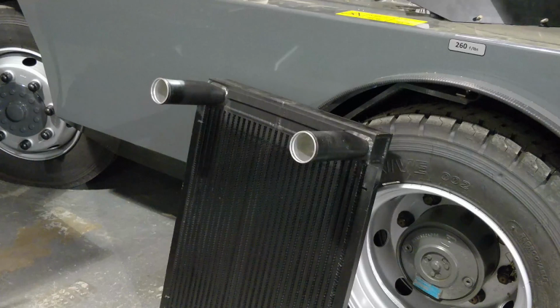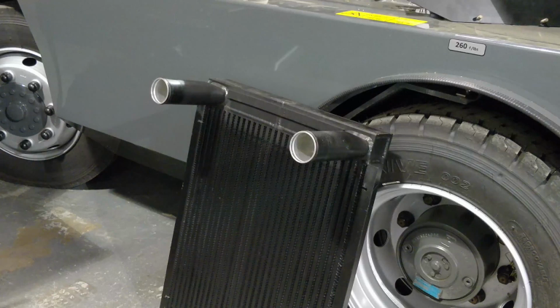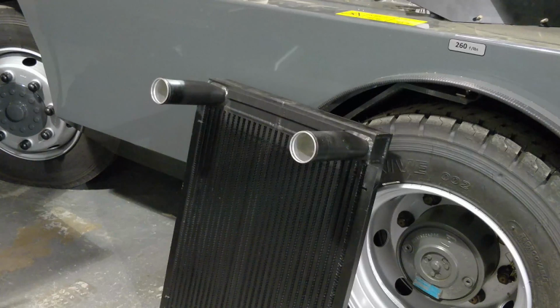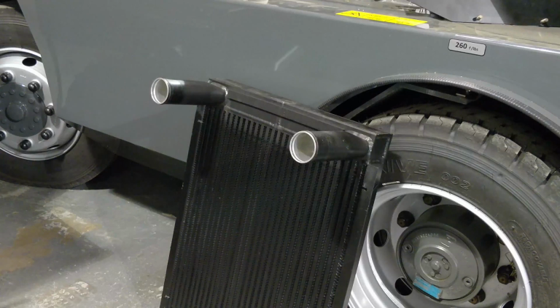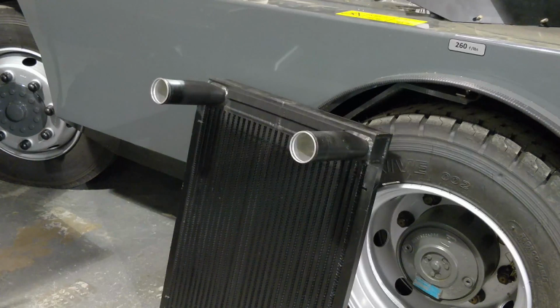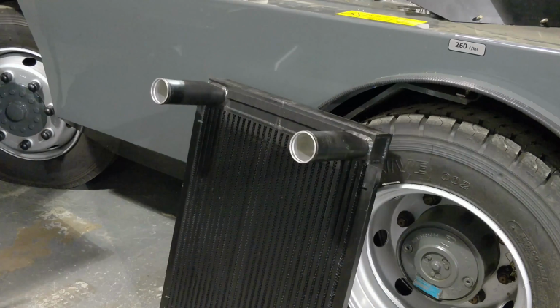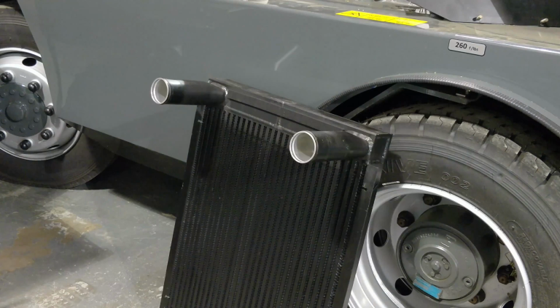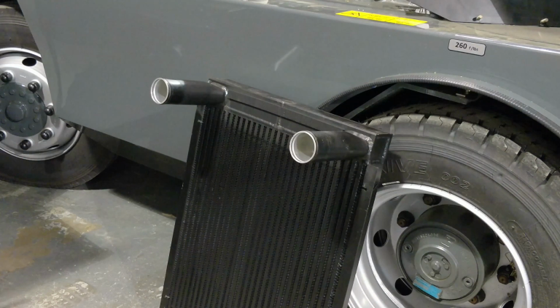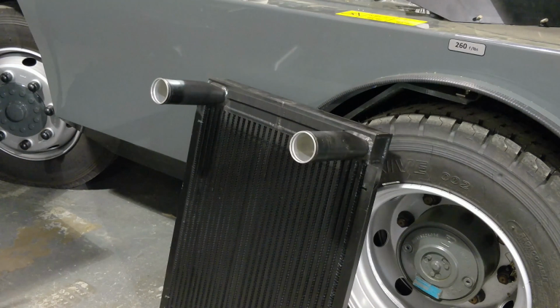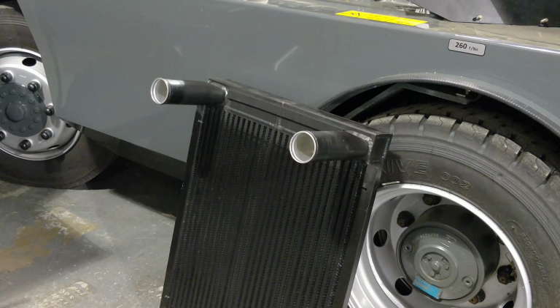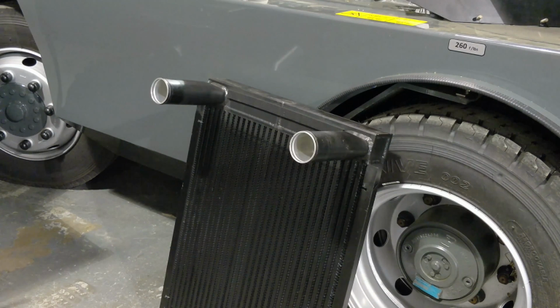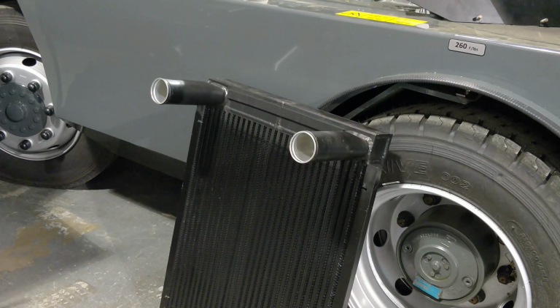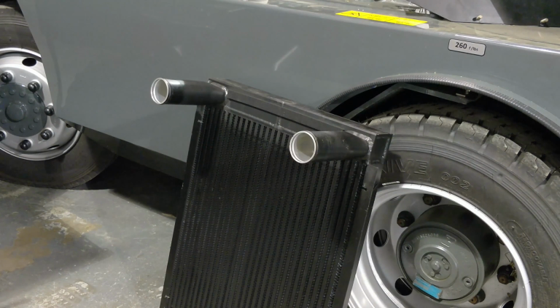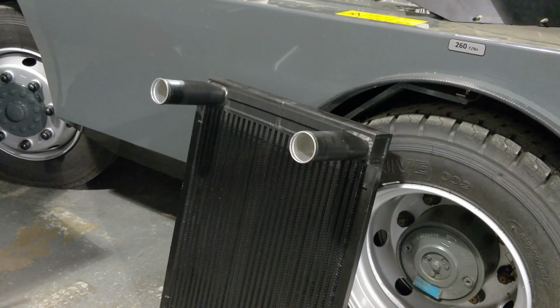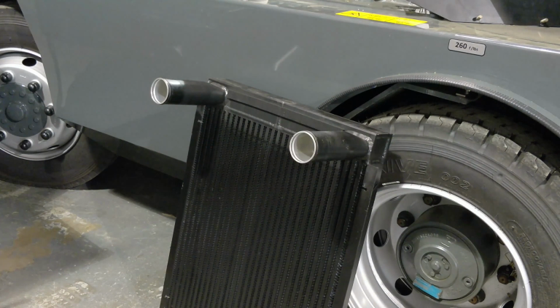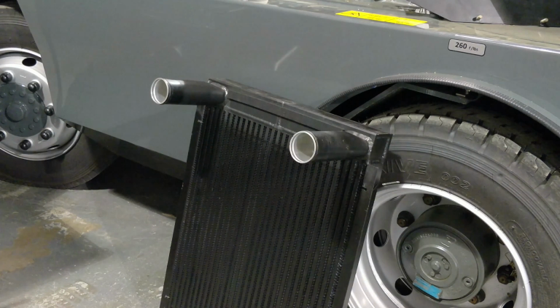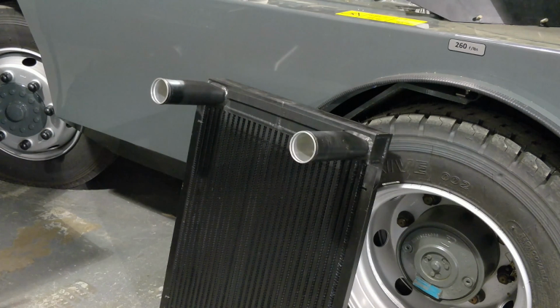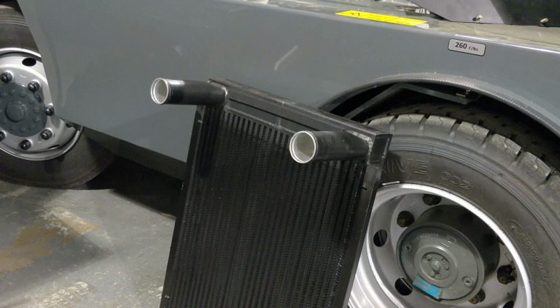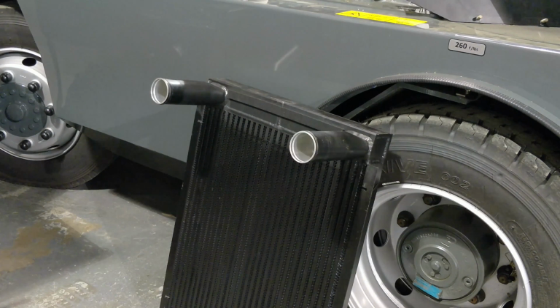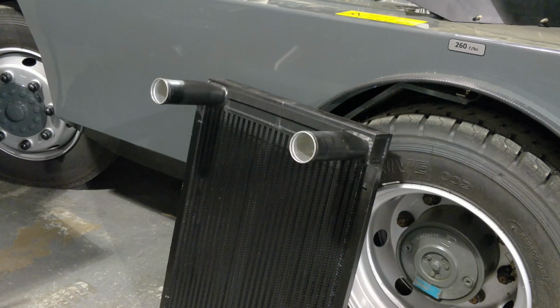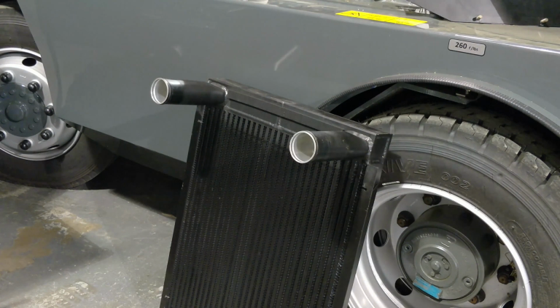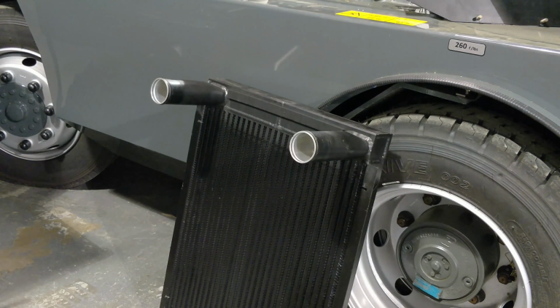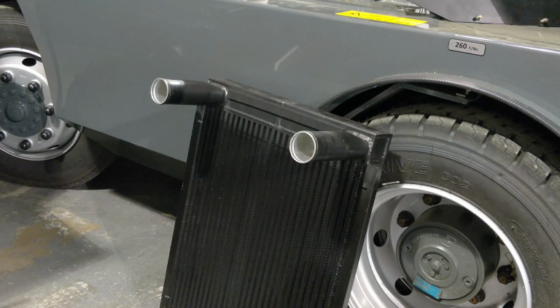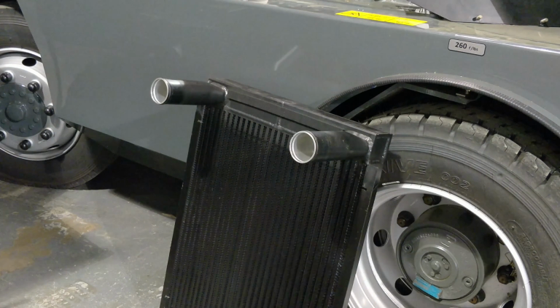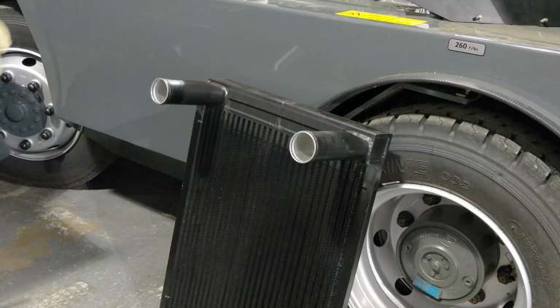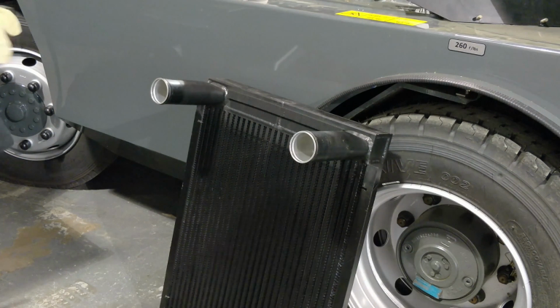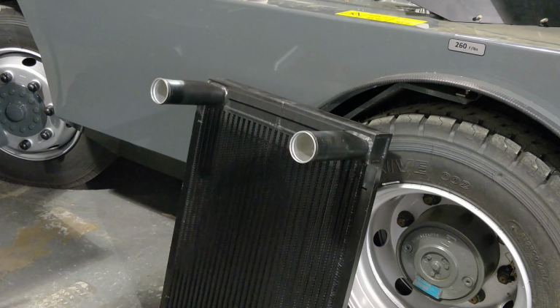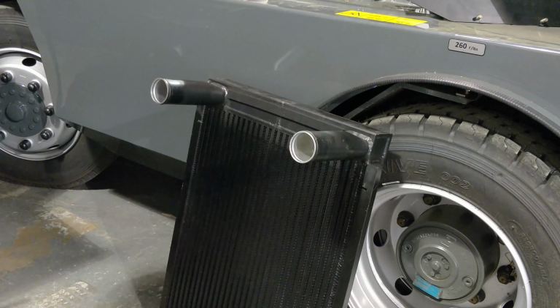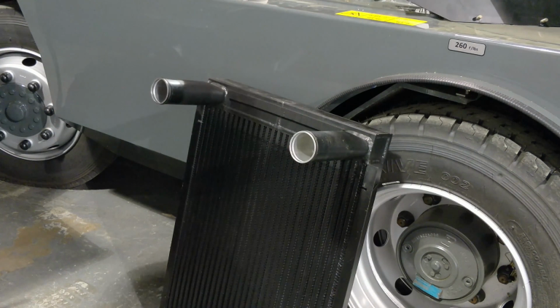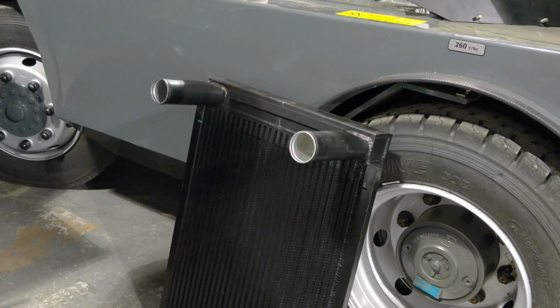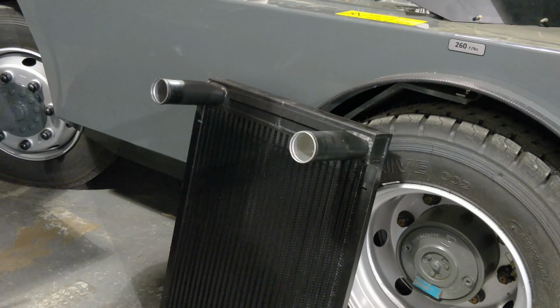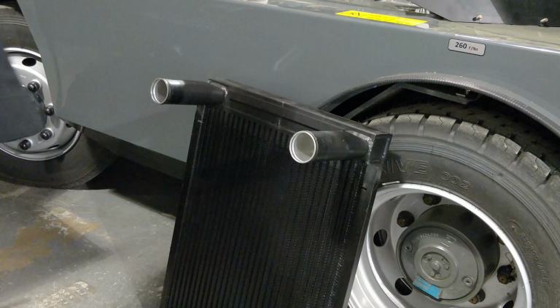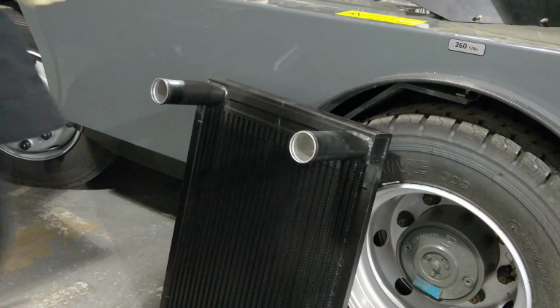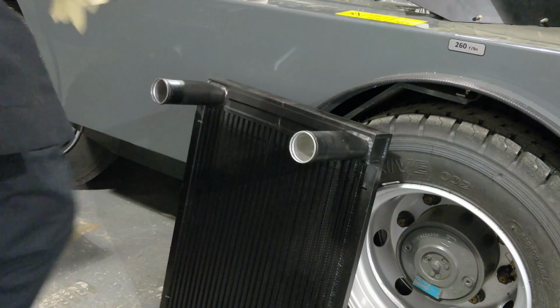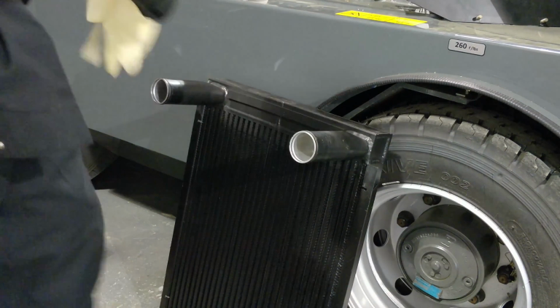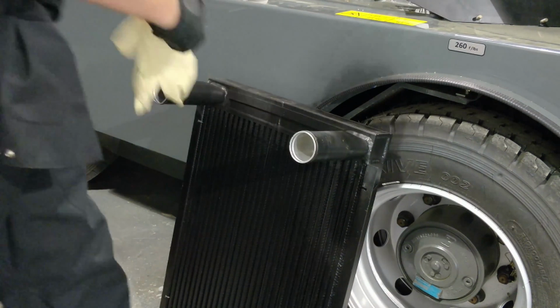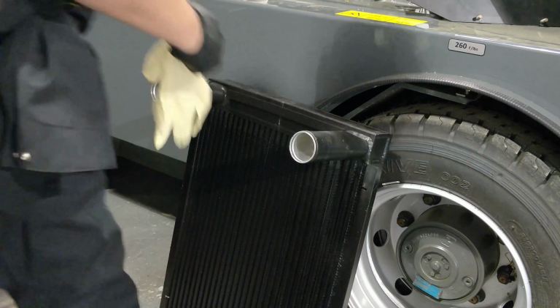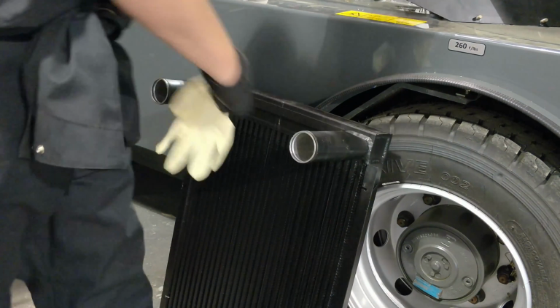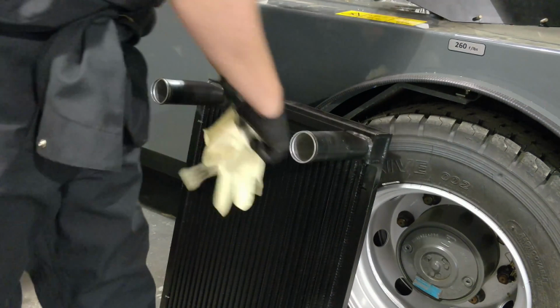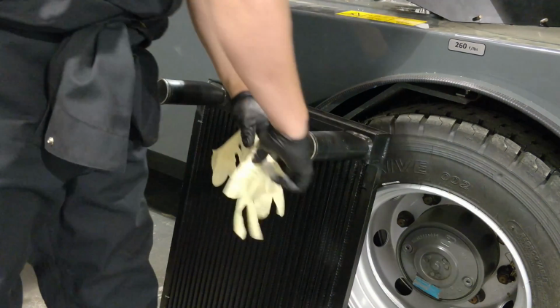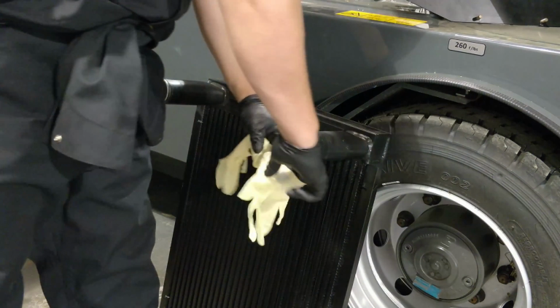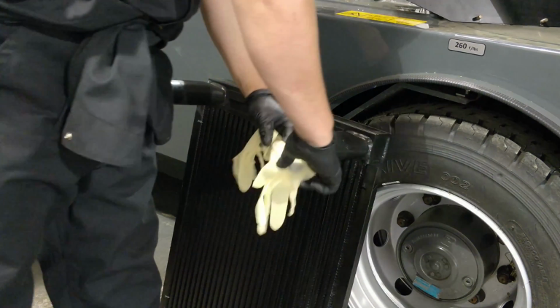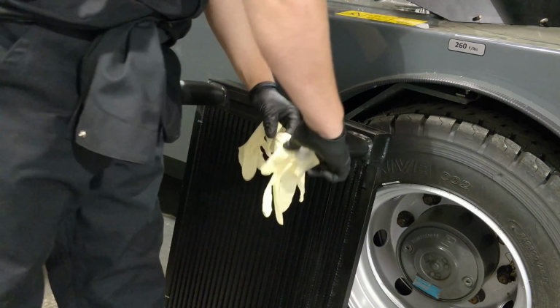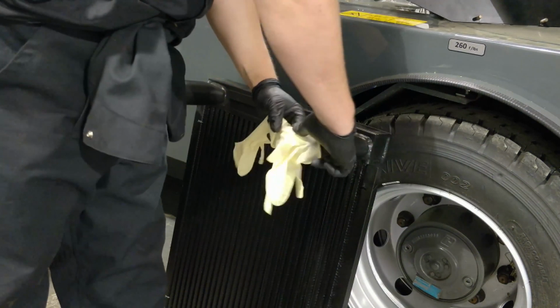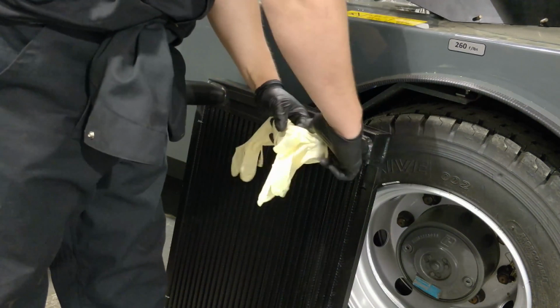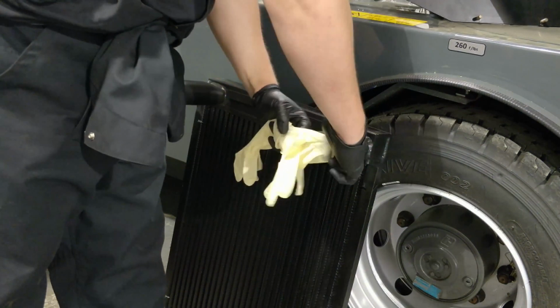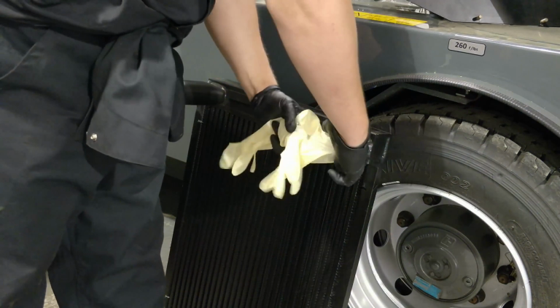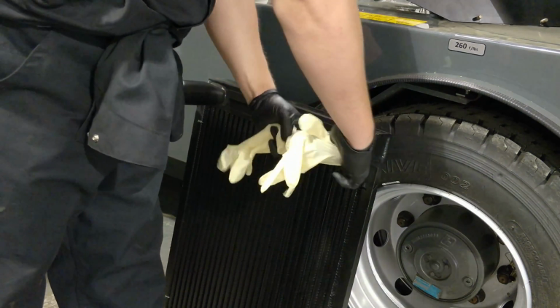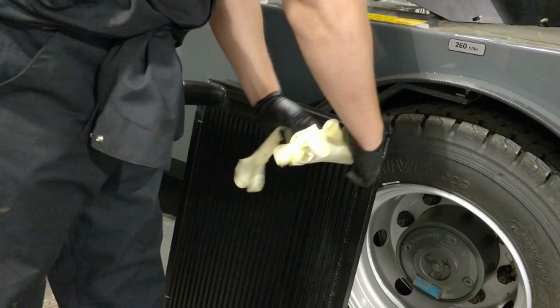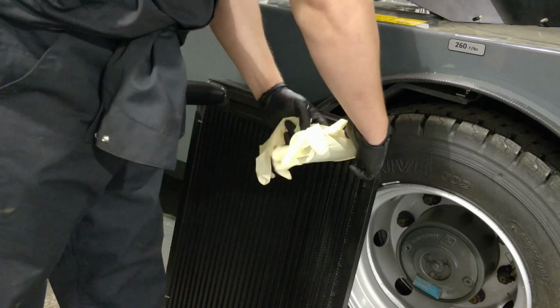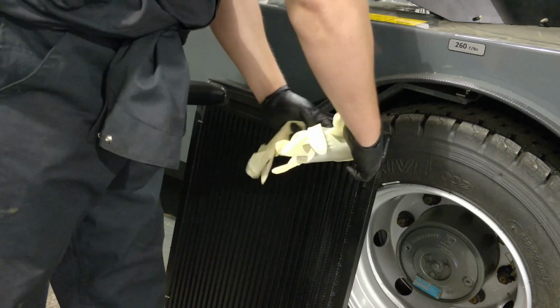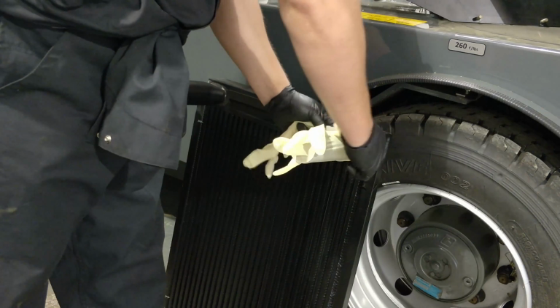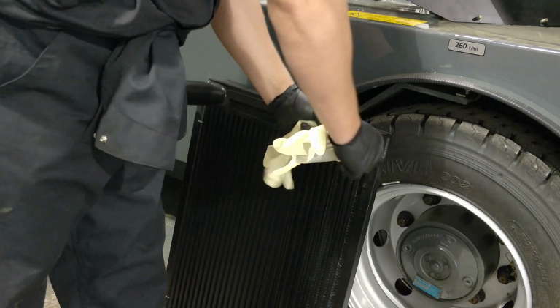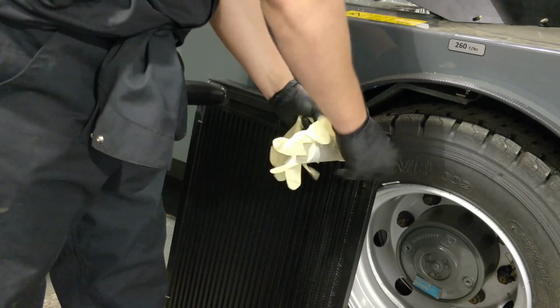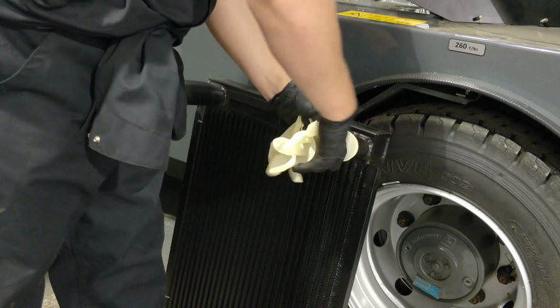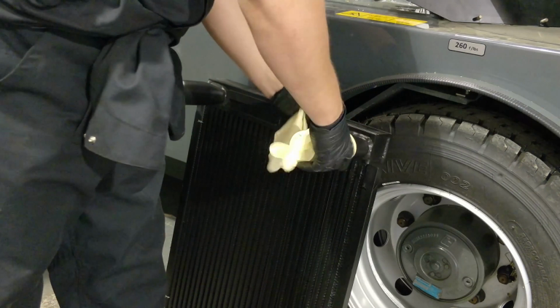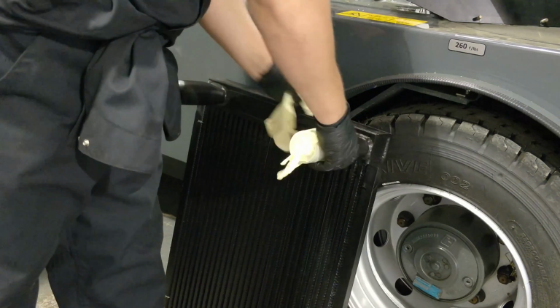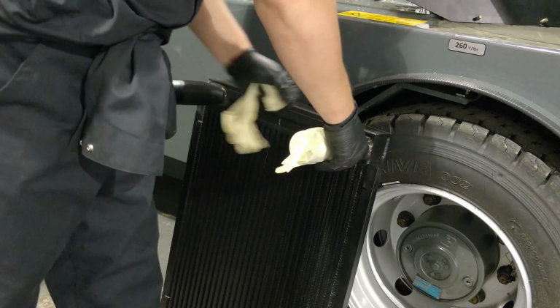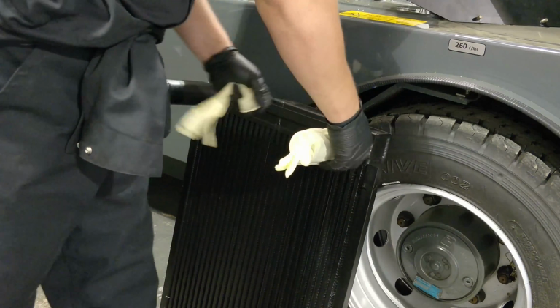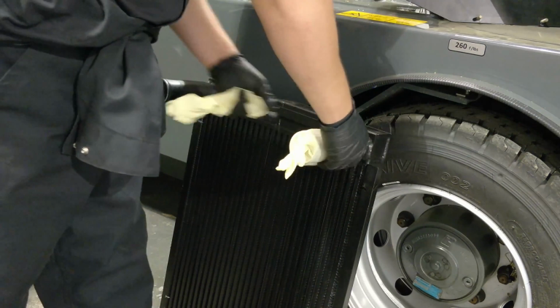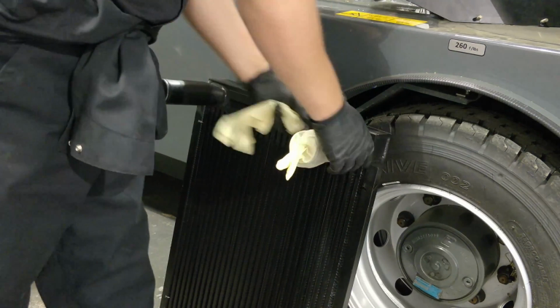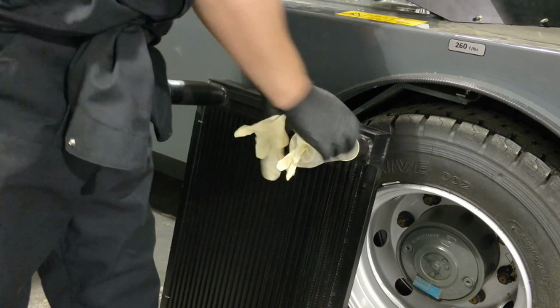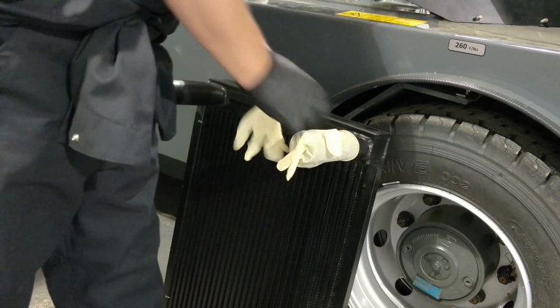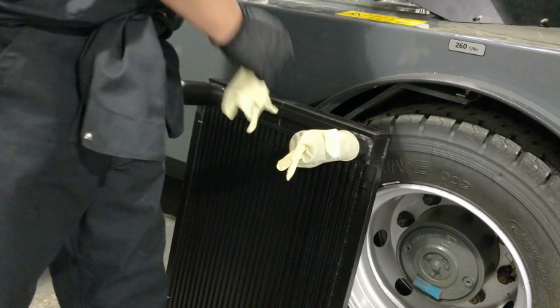Before we clean the intercooler, it is important to cover the inlet pipes to prevent any debris from falling inside of the intercooler.